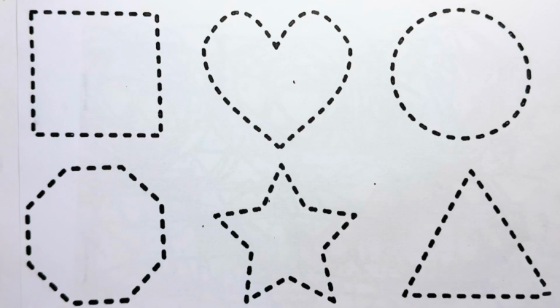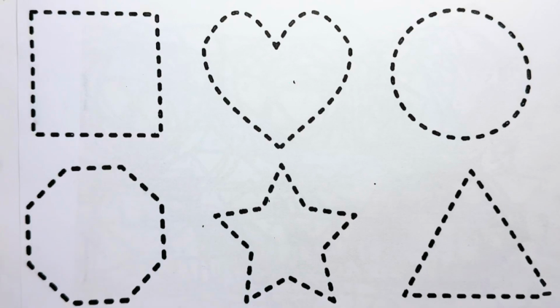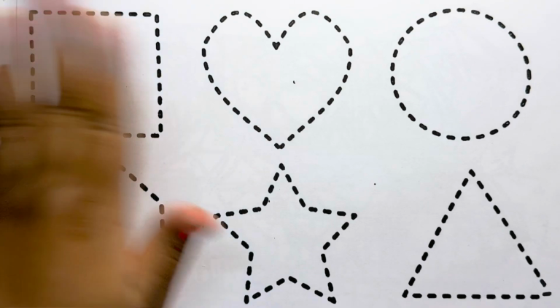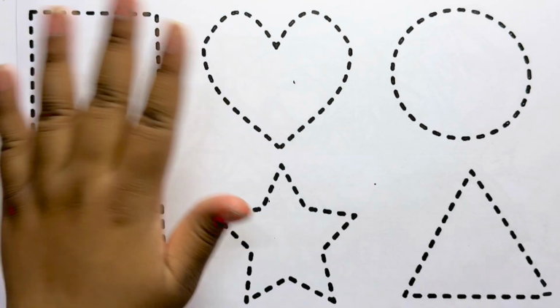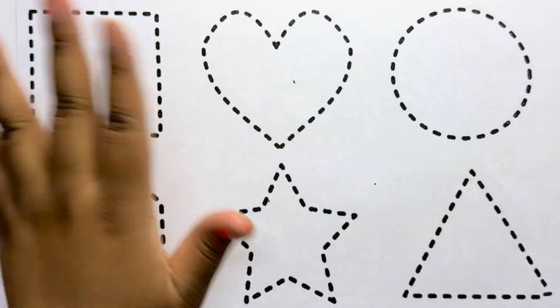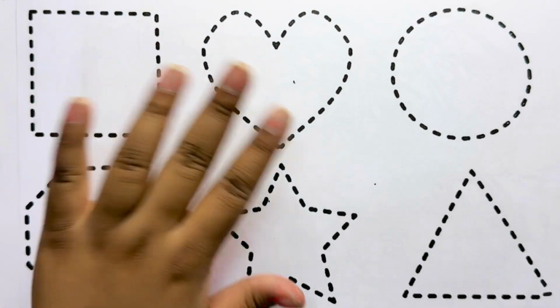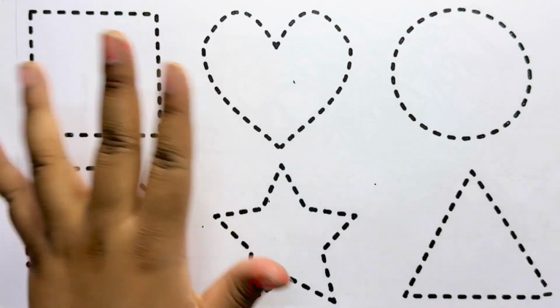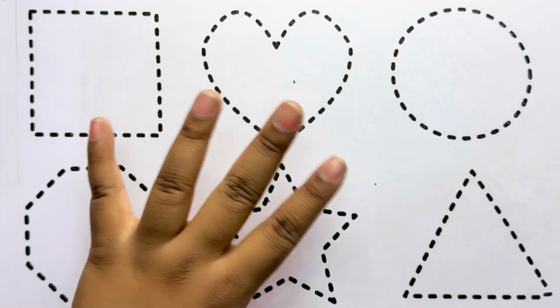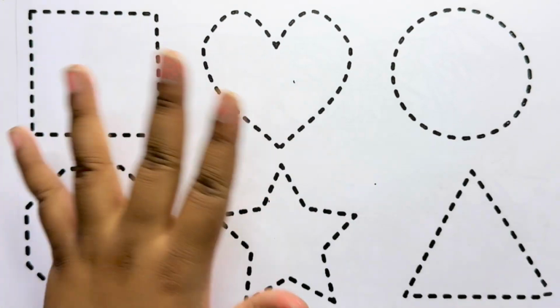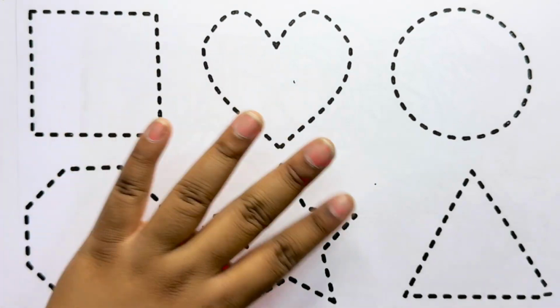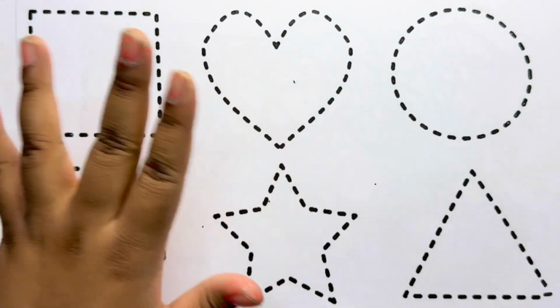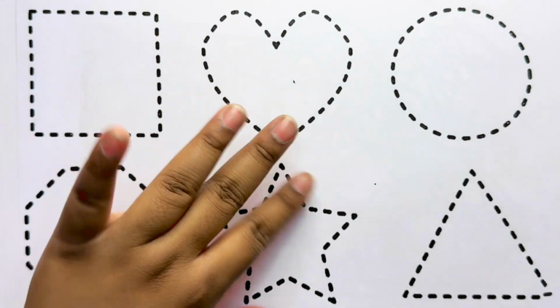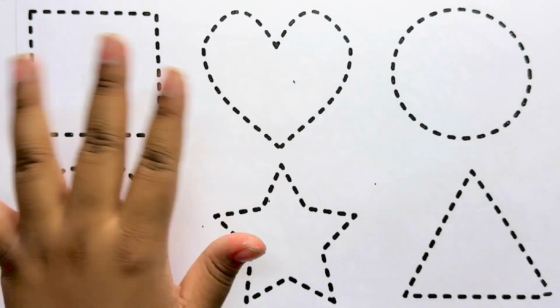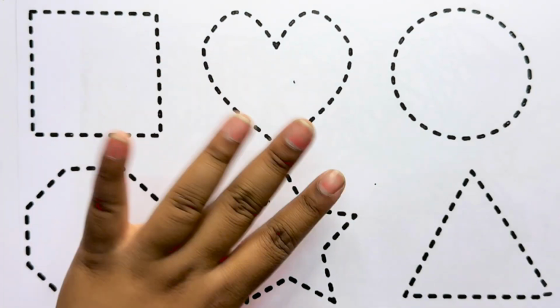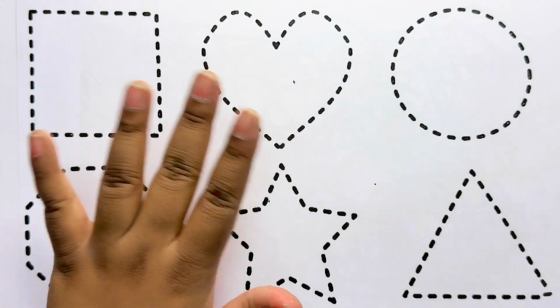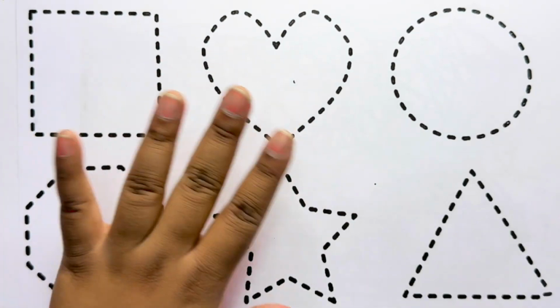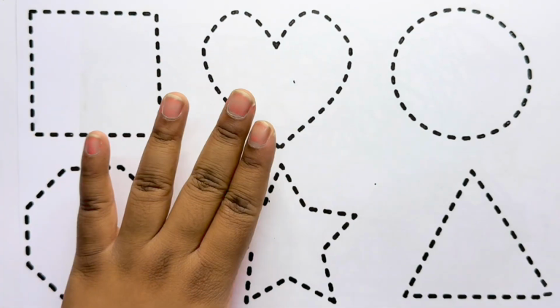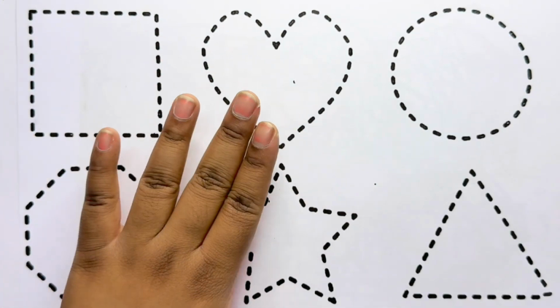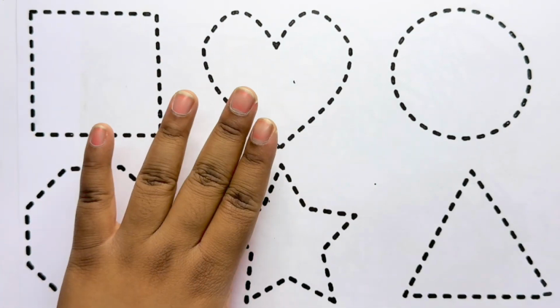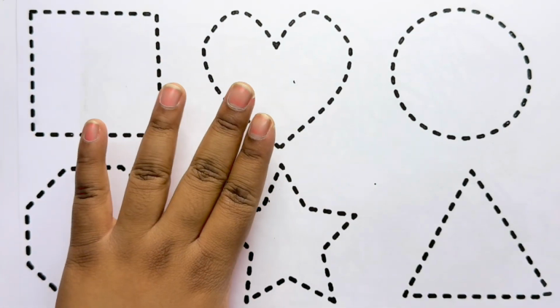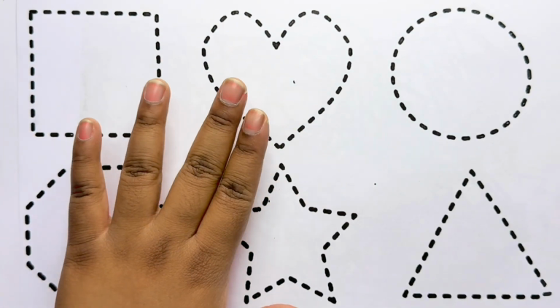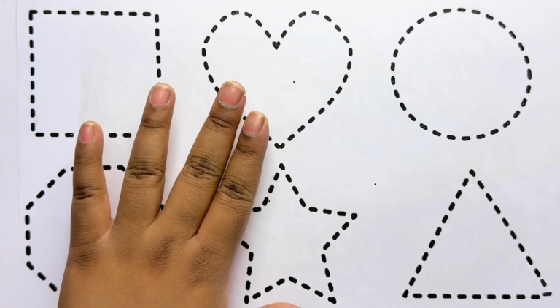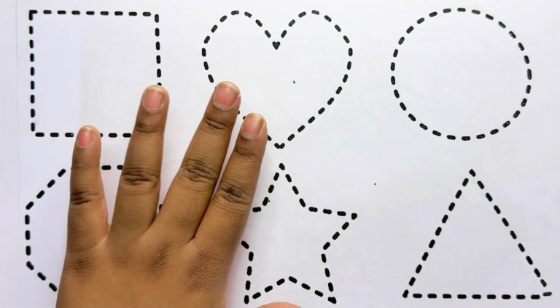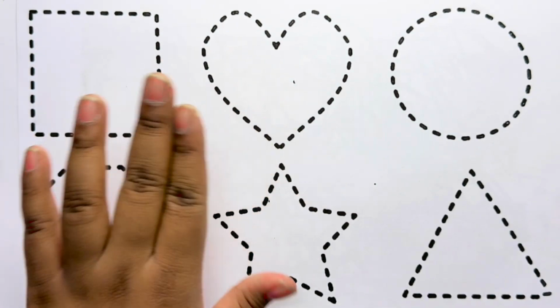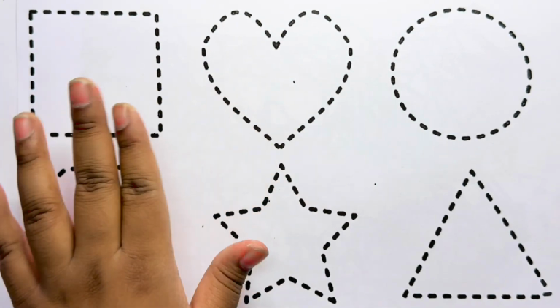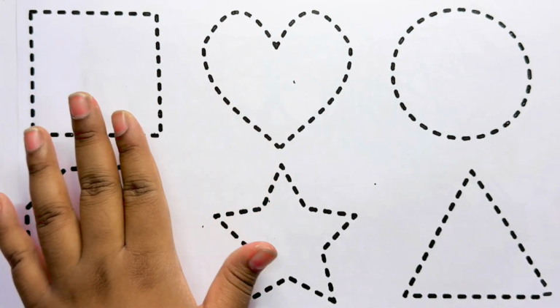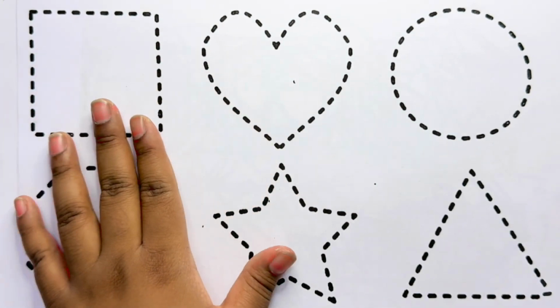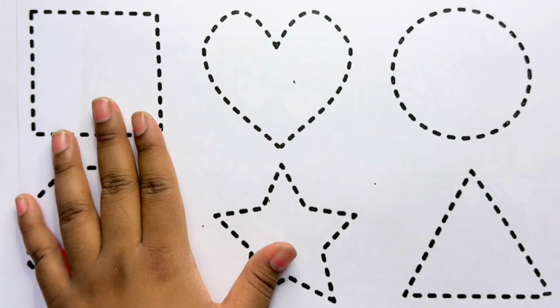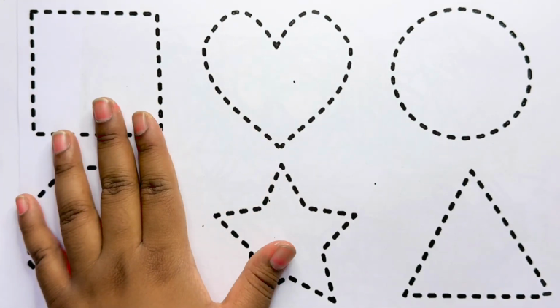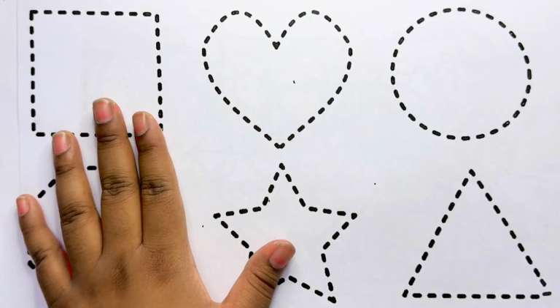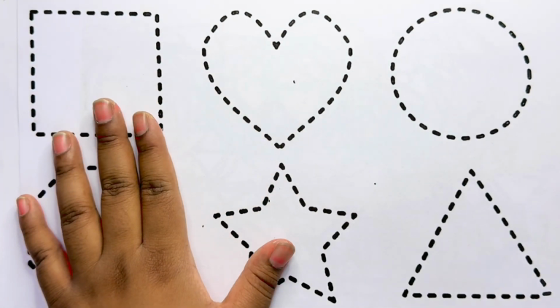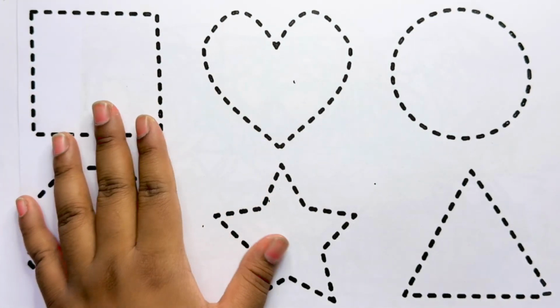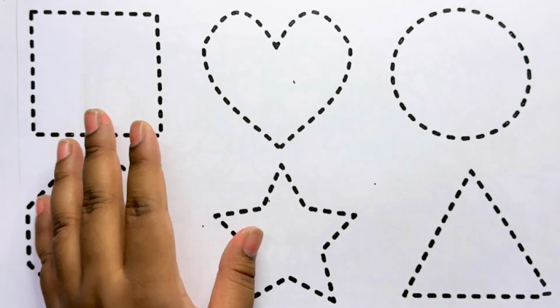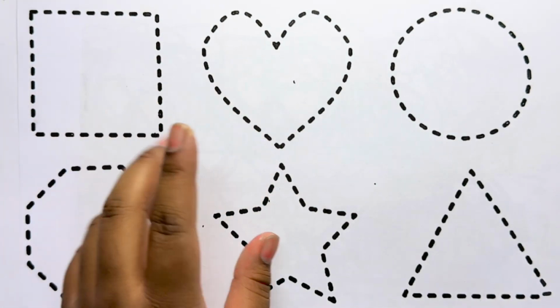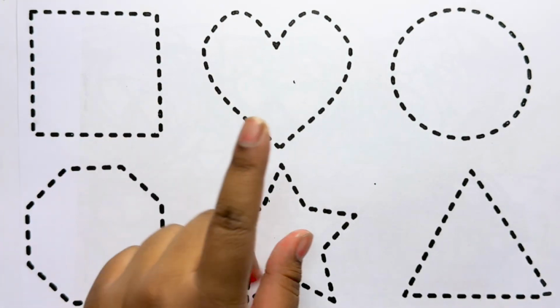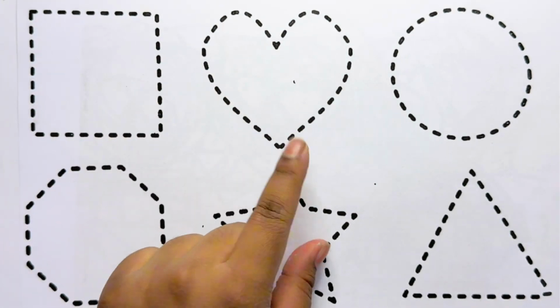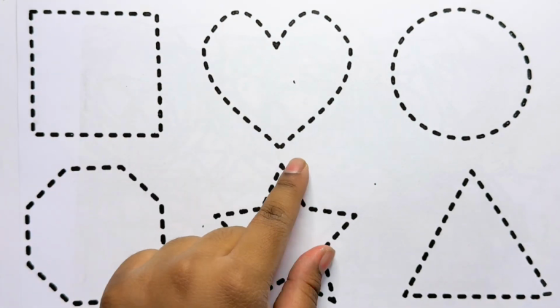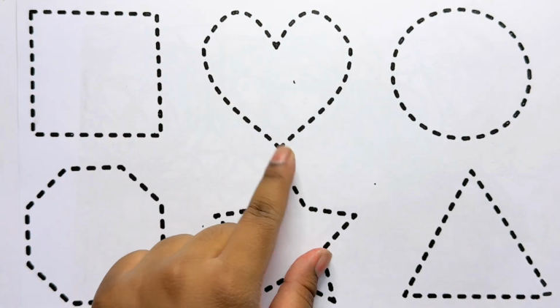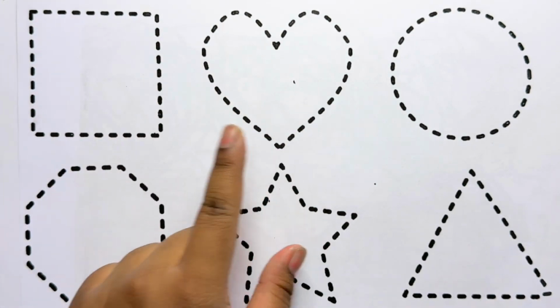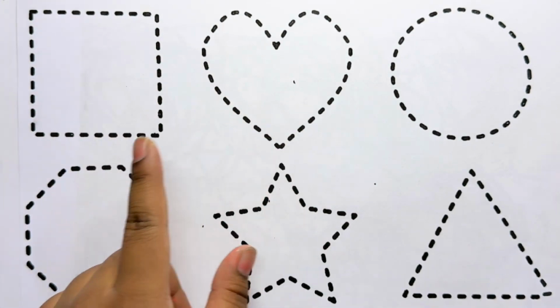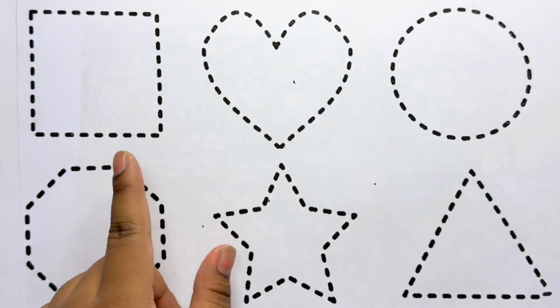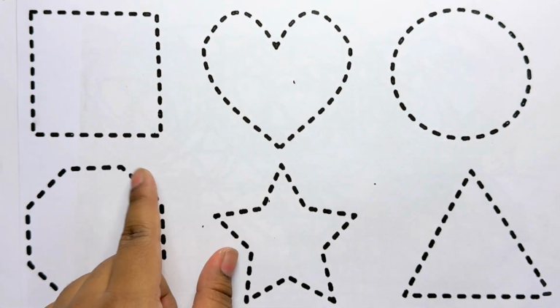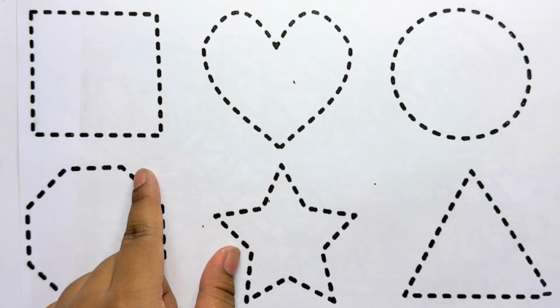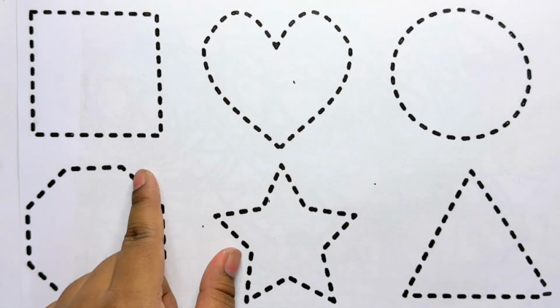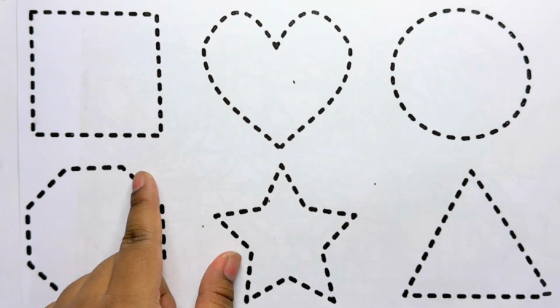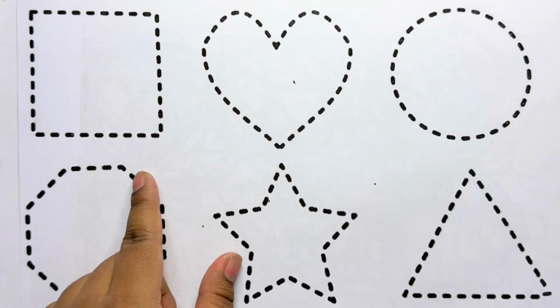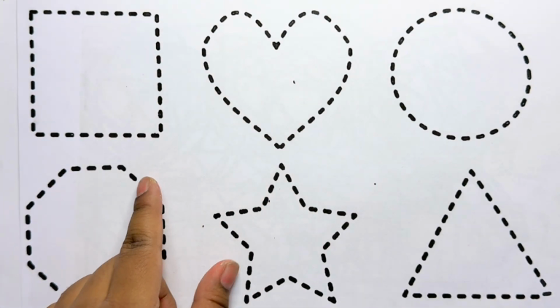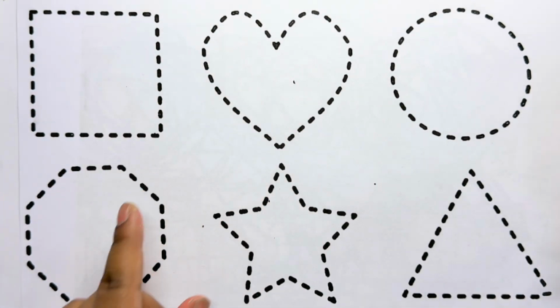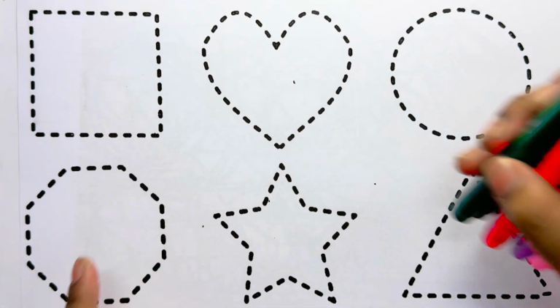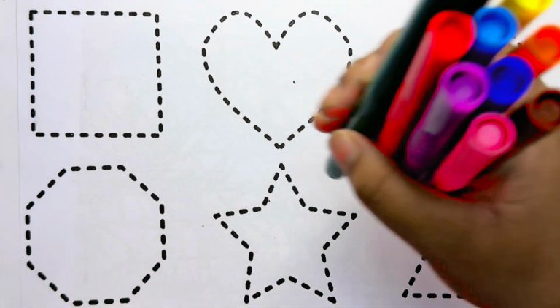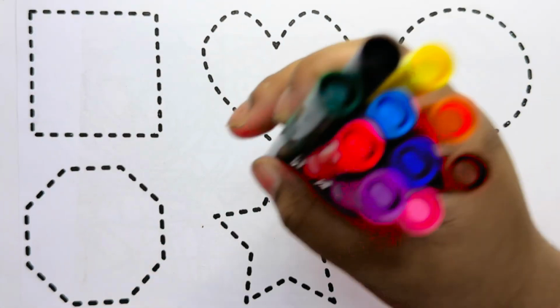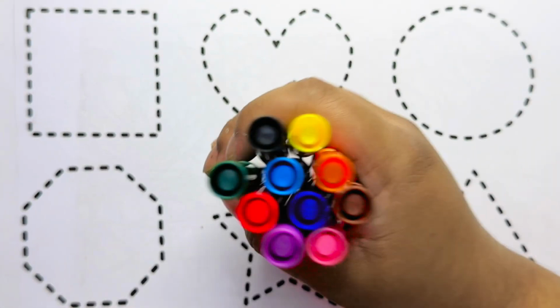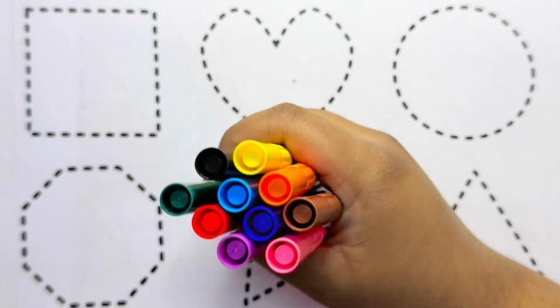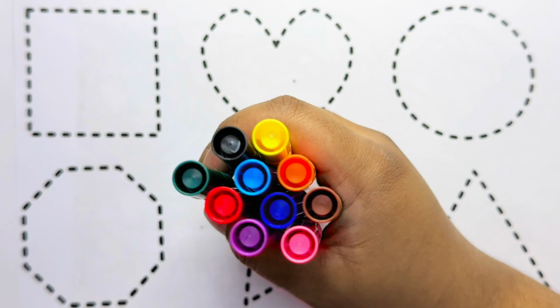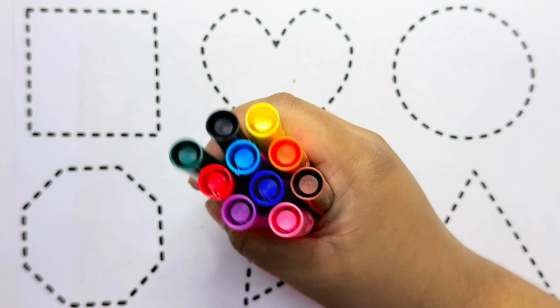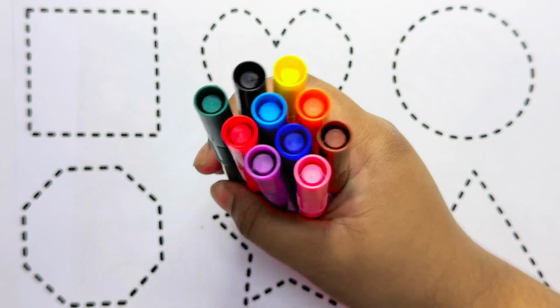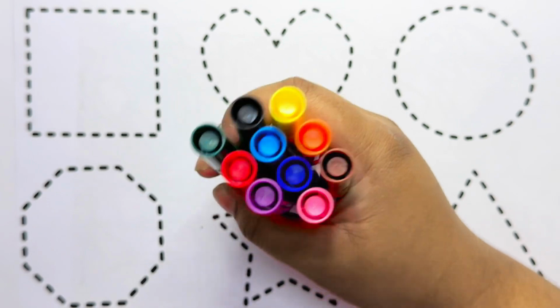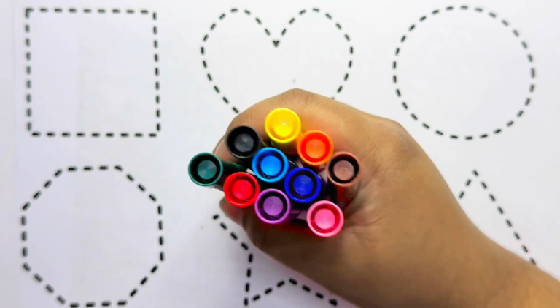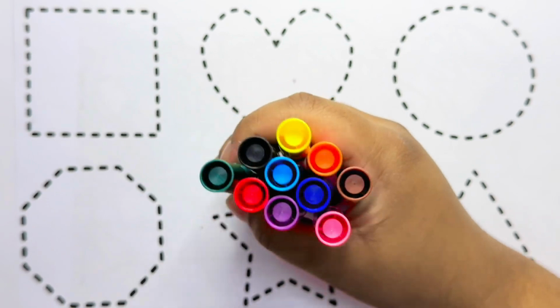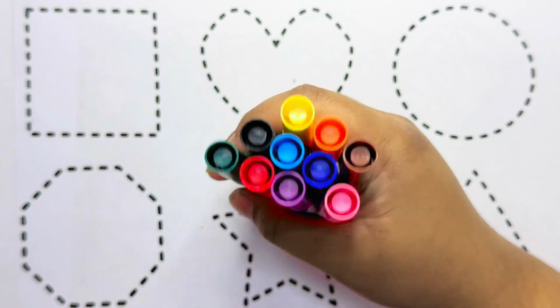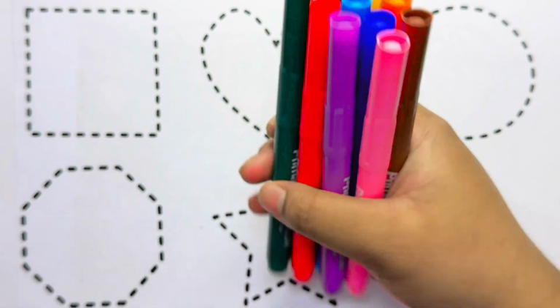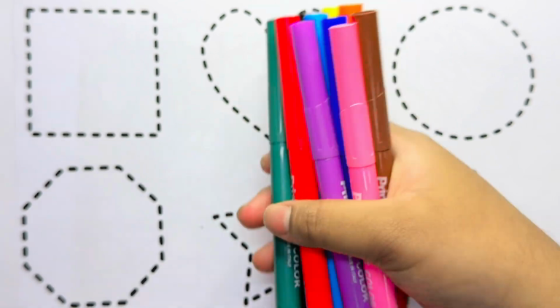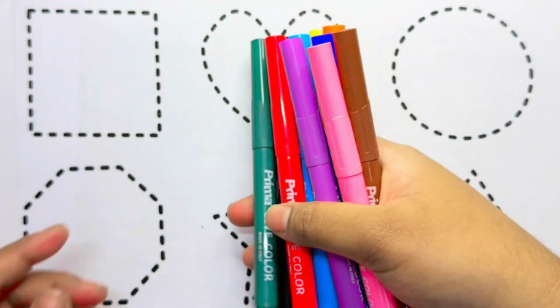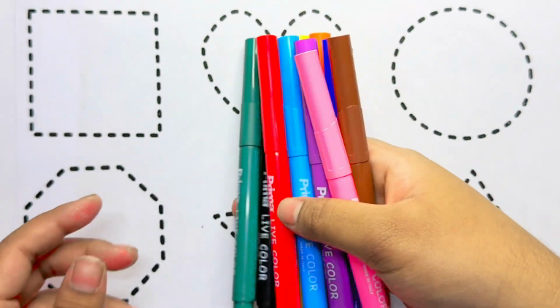Hello kids, how are you all? Today we will learn colors and shapes. Let's learn some colors.